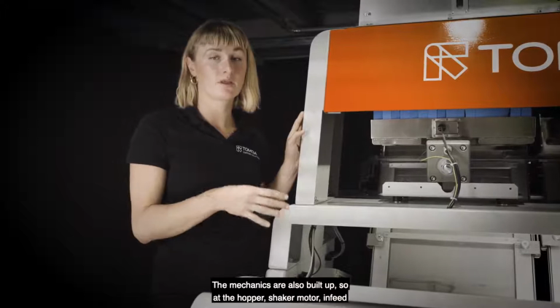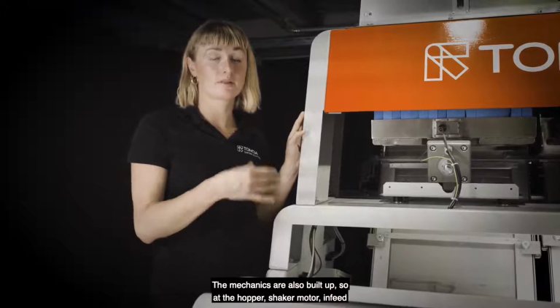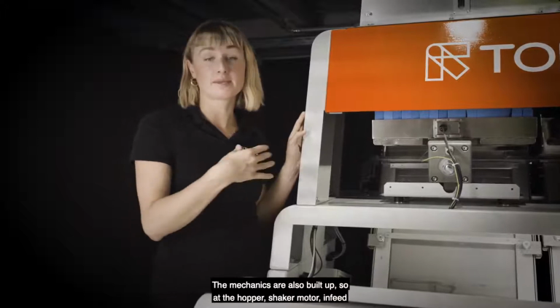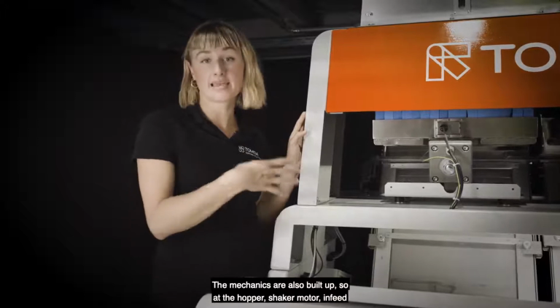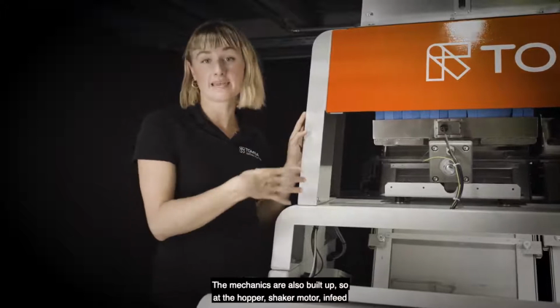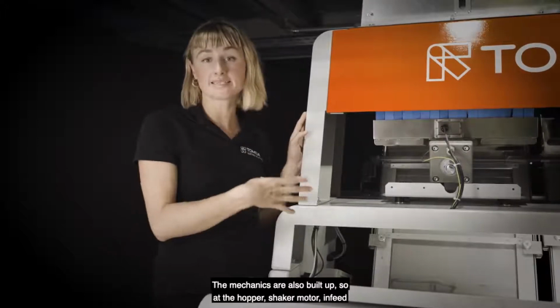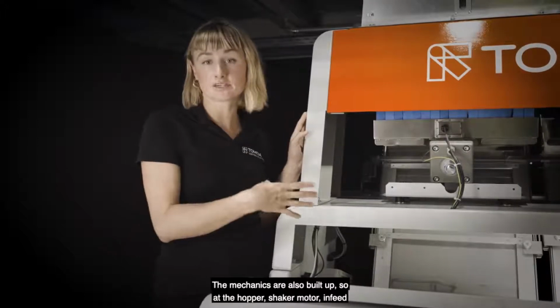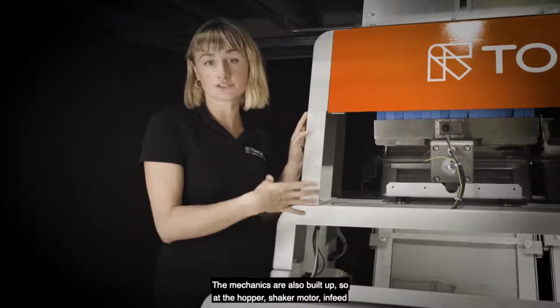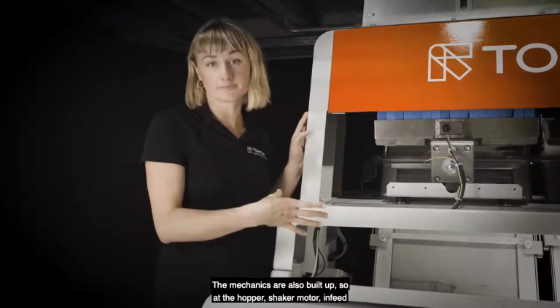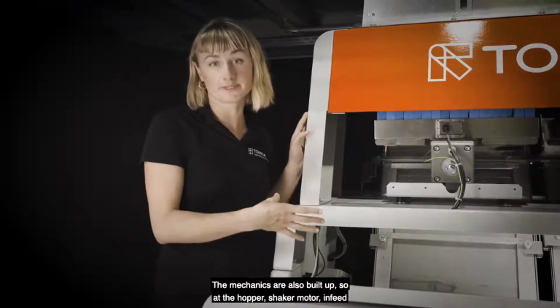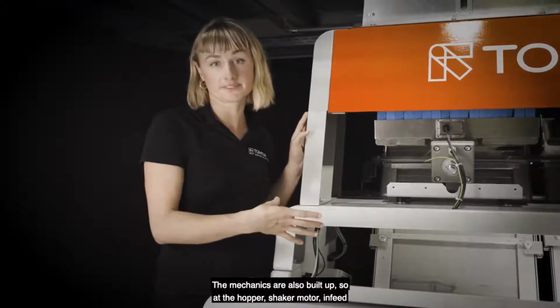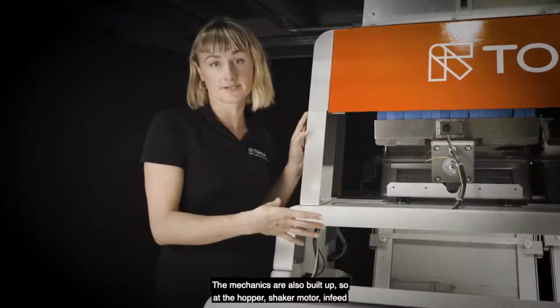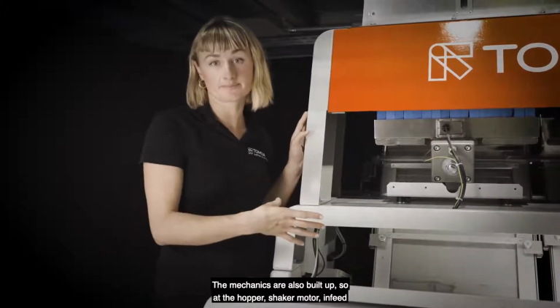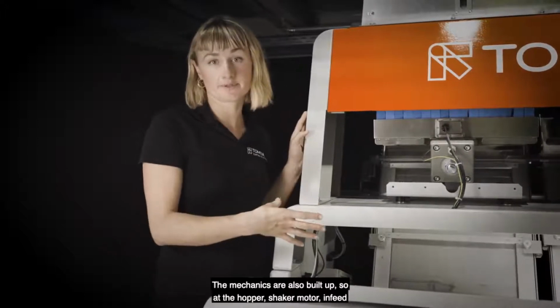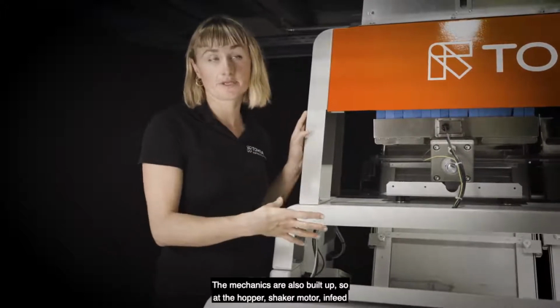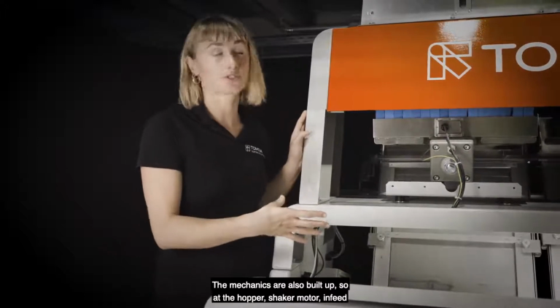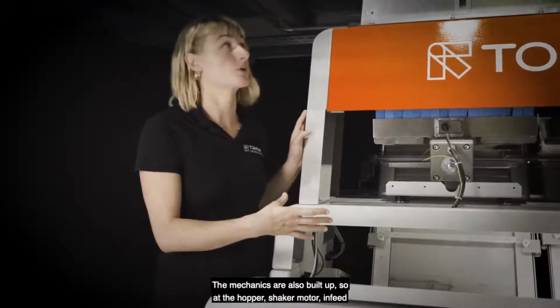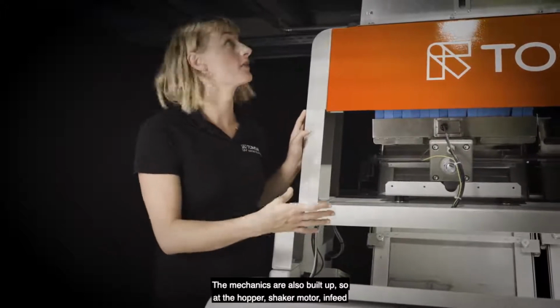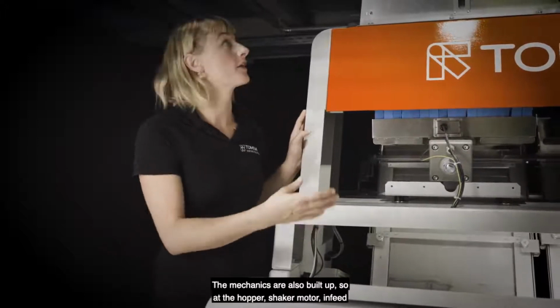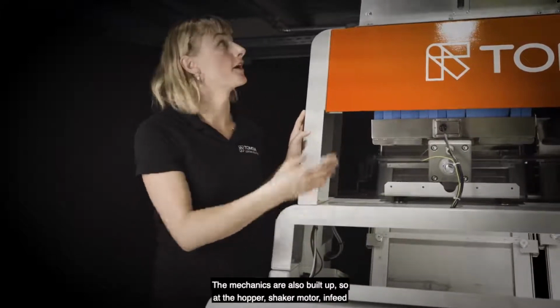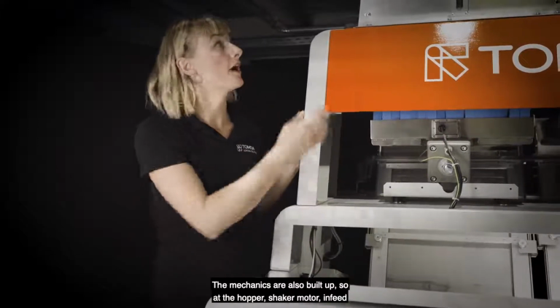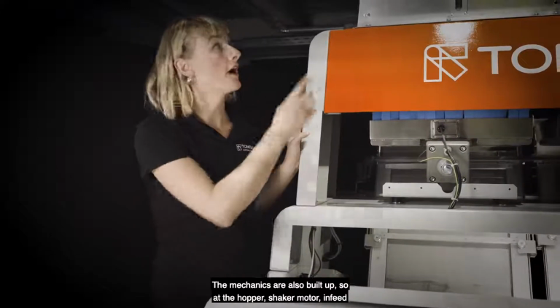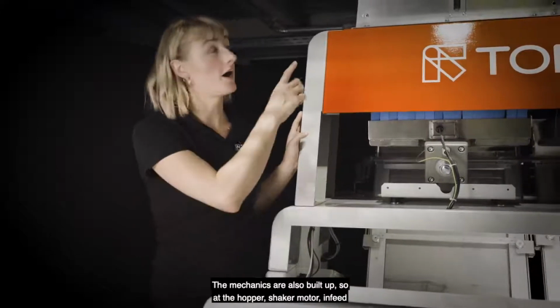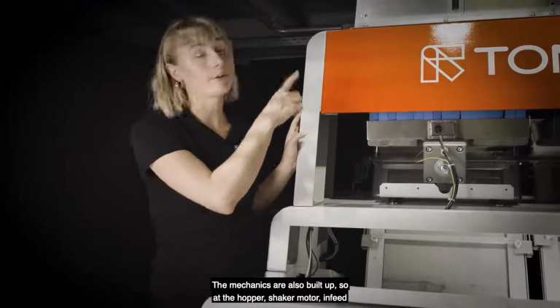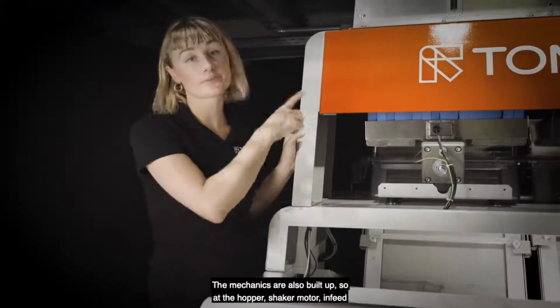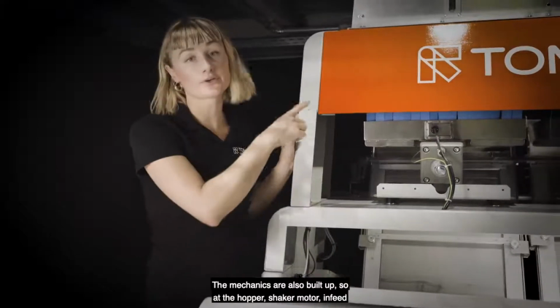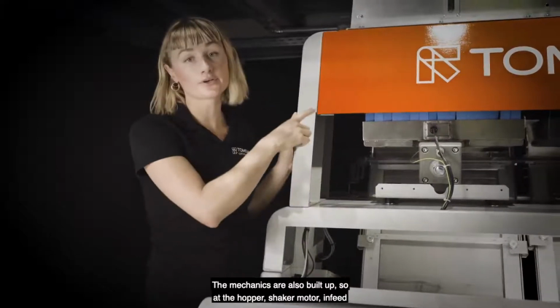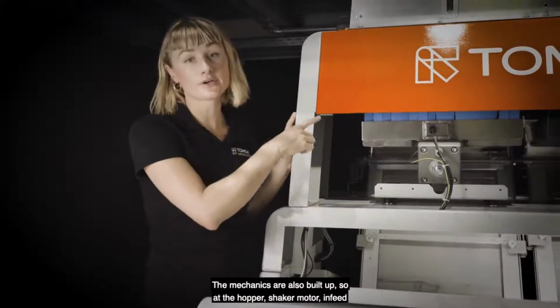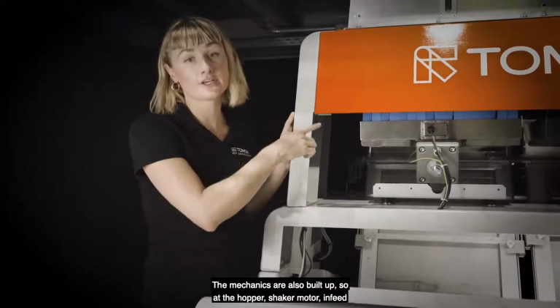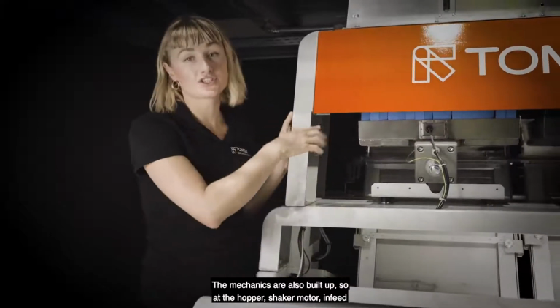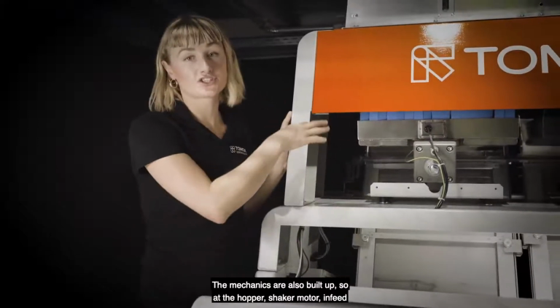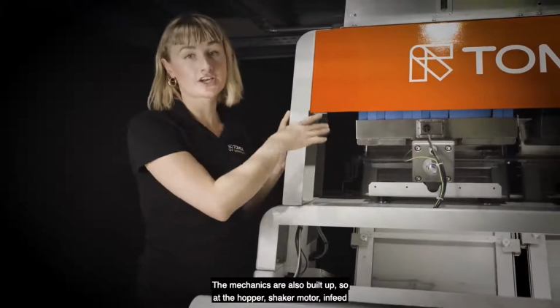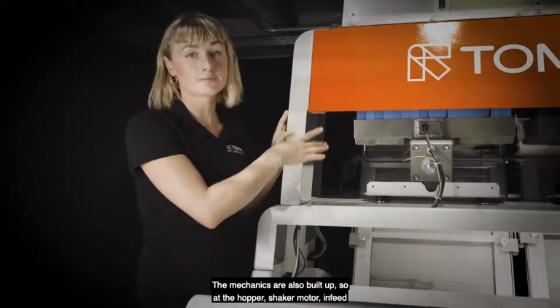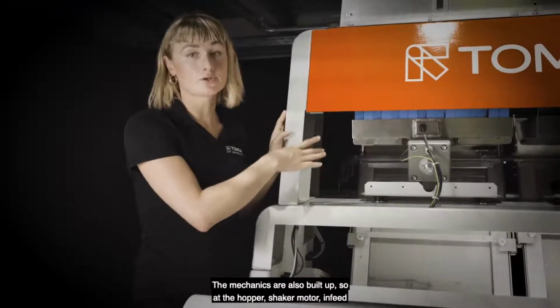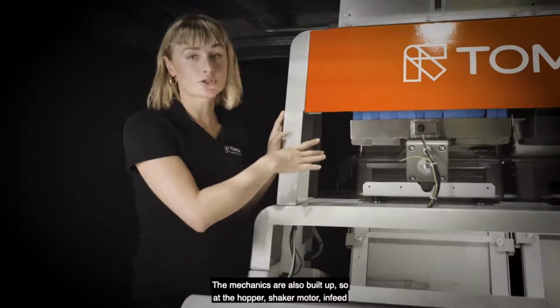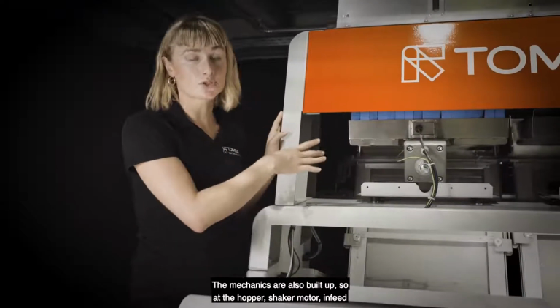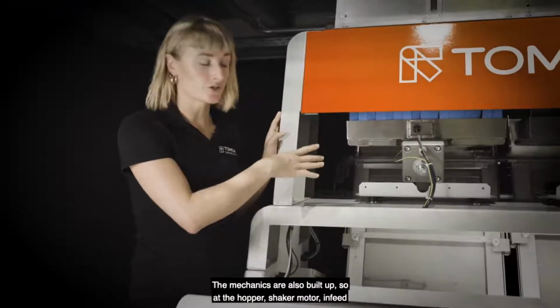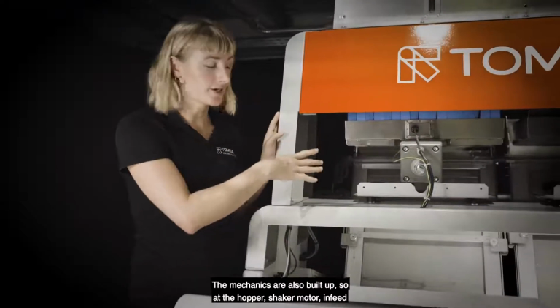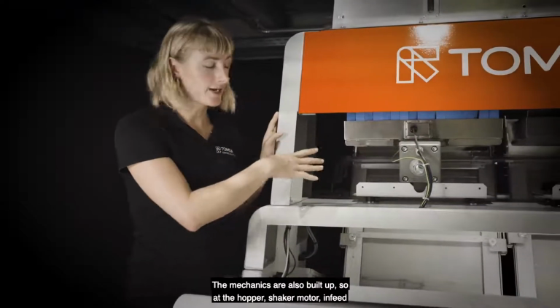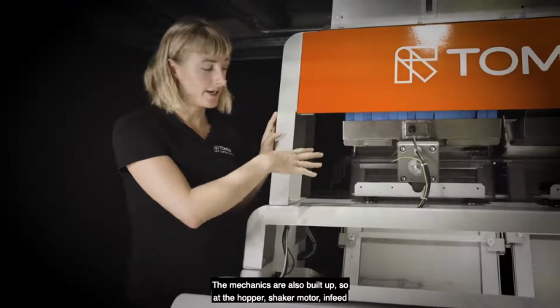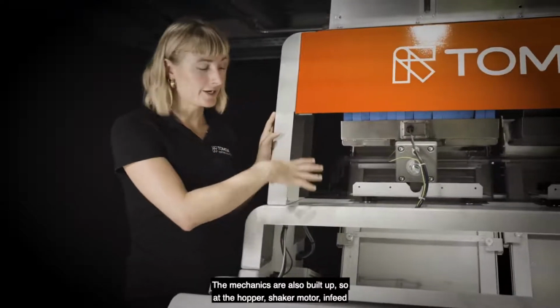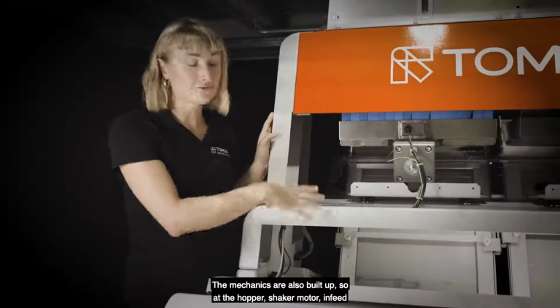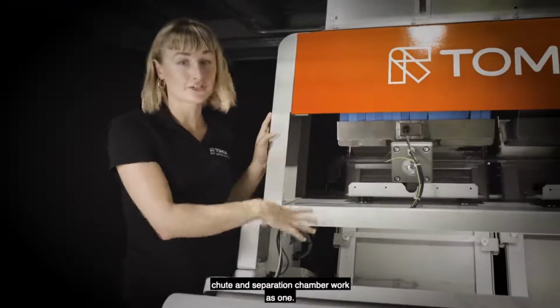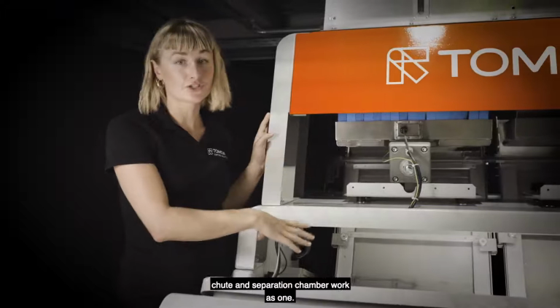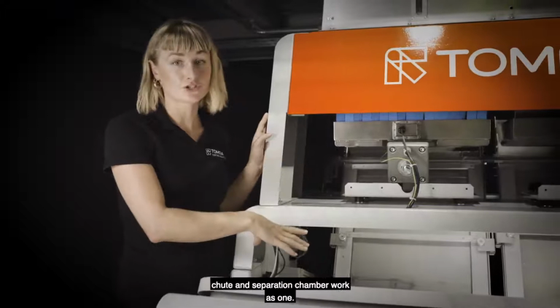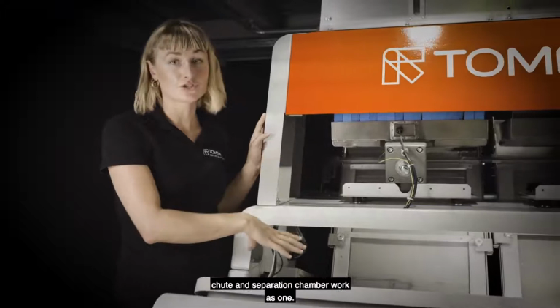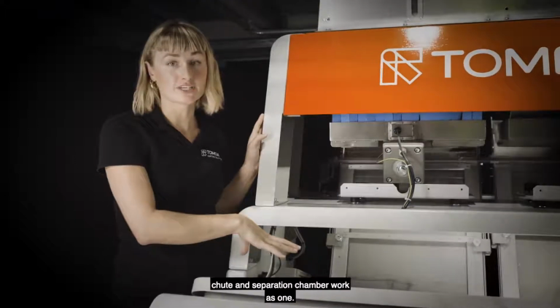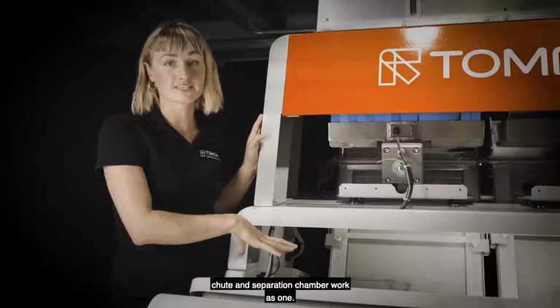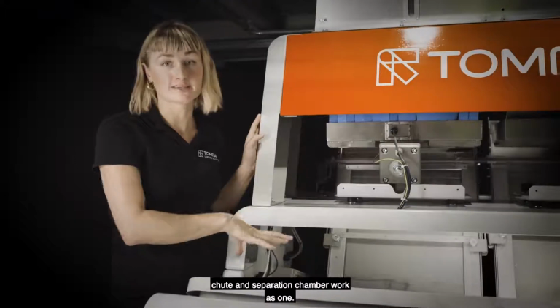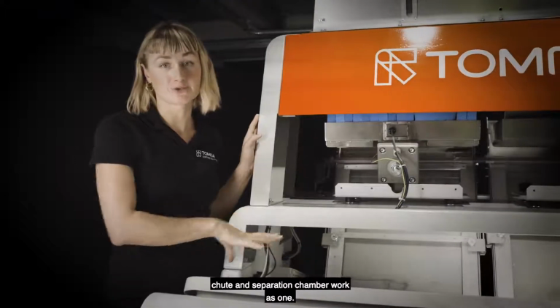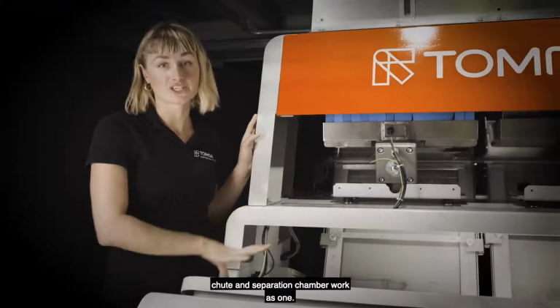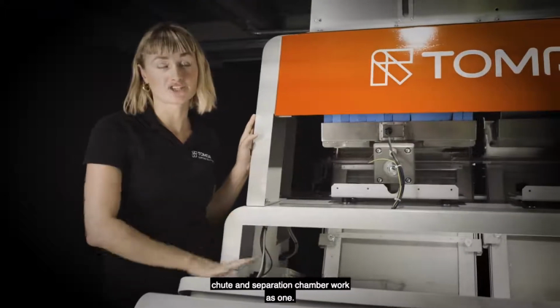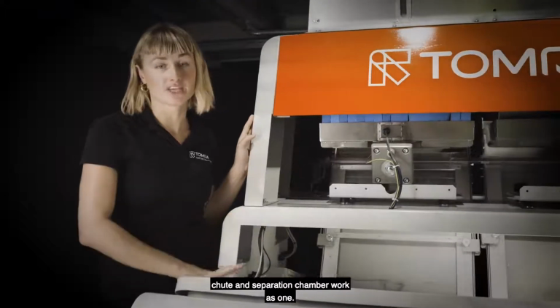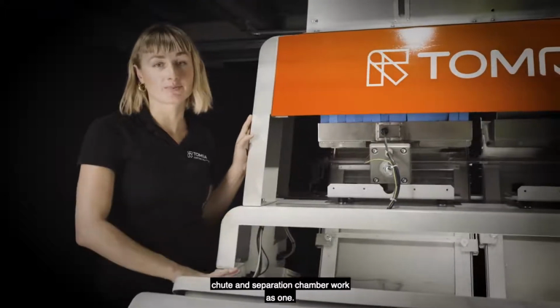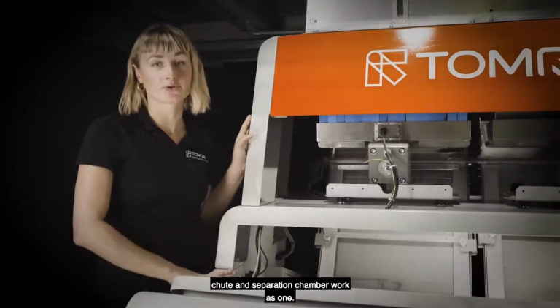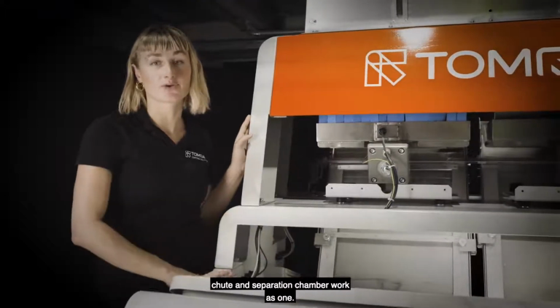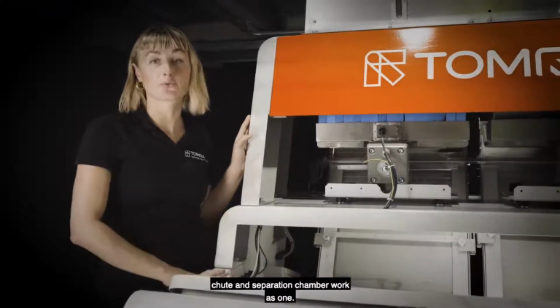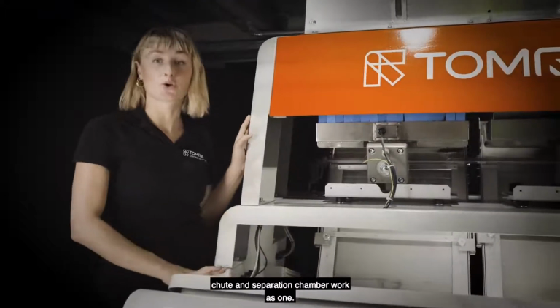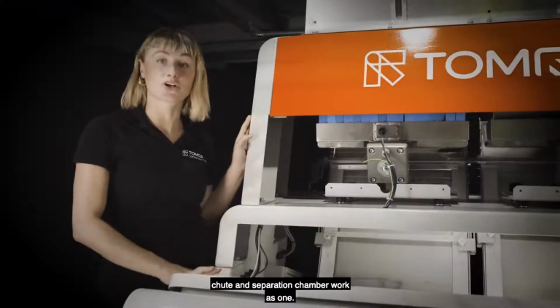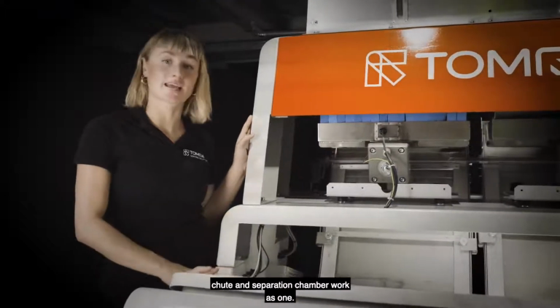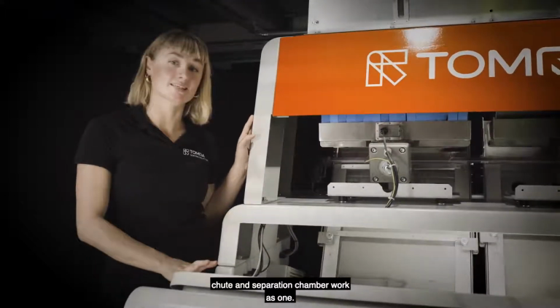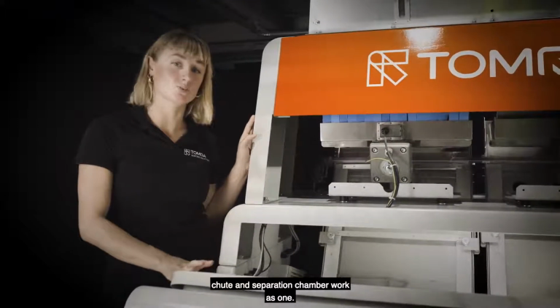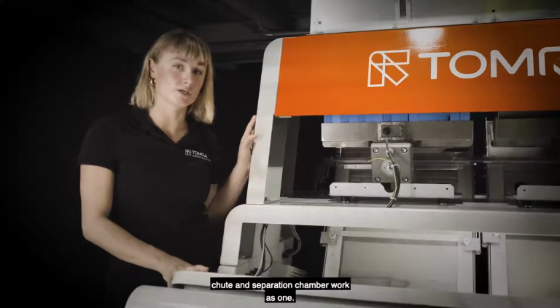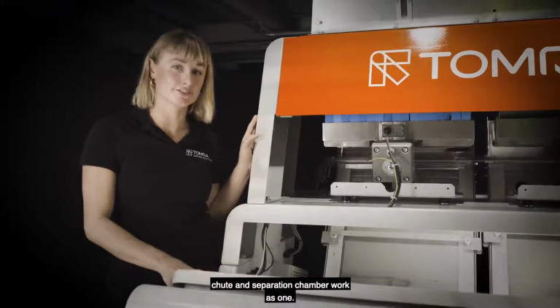The mechanics are also built up so that the hopper, shaker motor, infeed chute and separation chamber work as one.